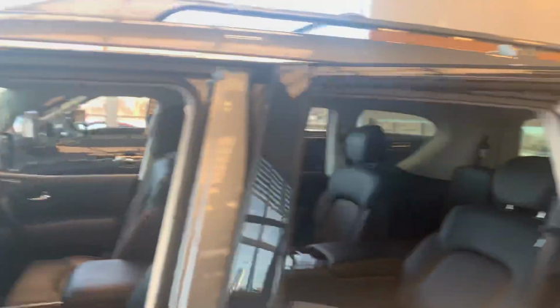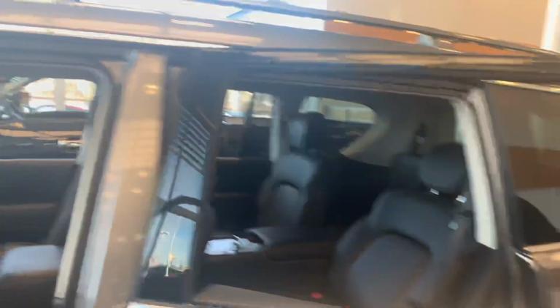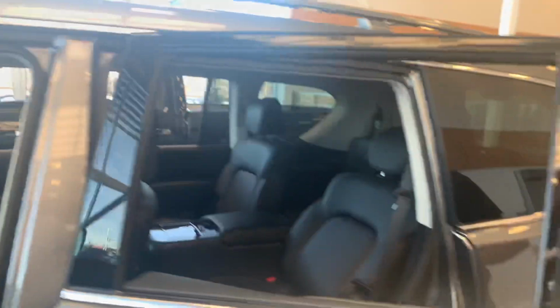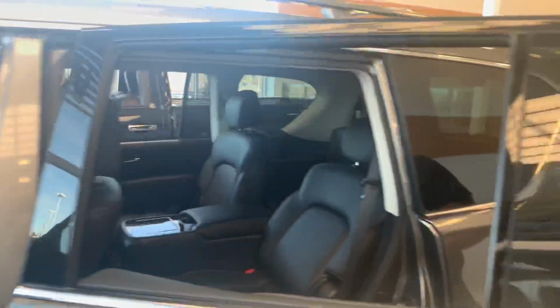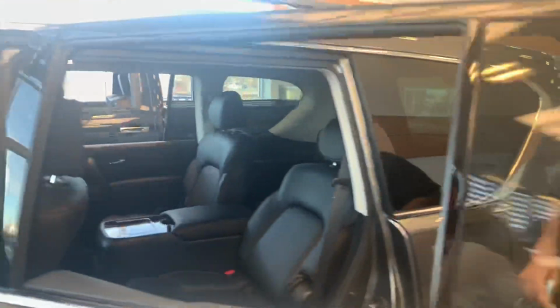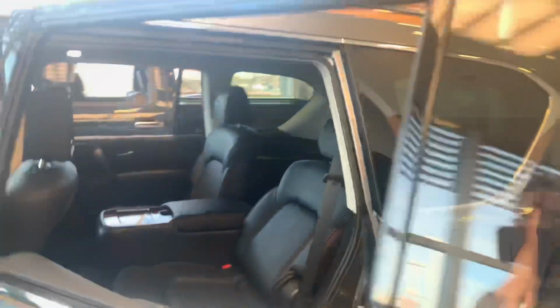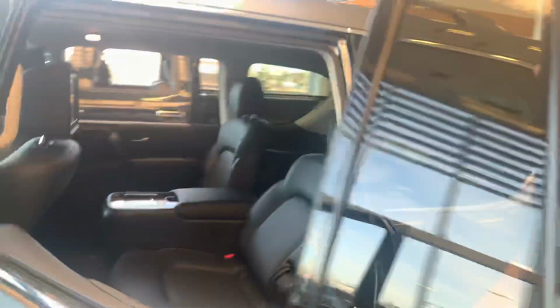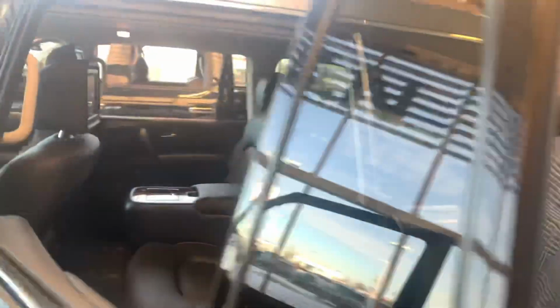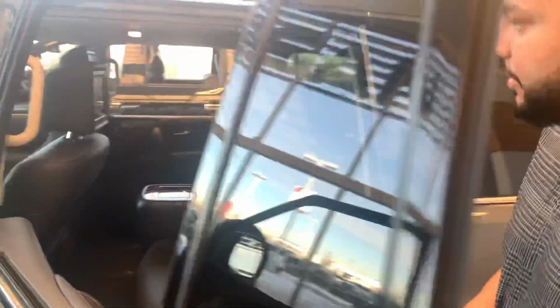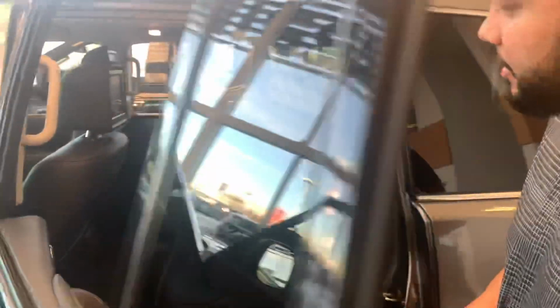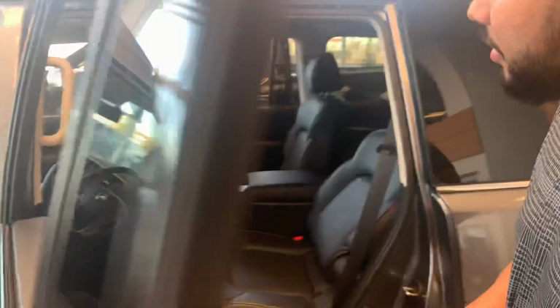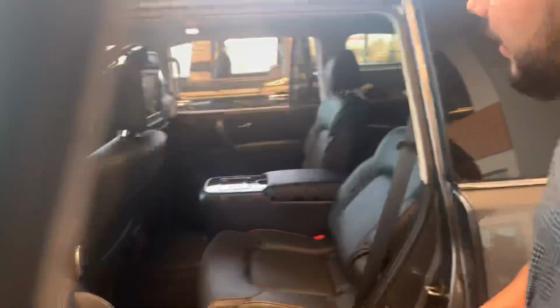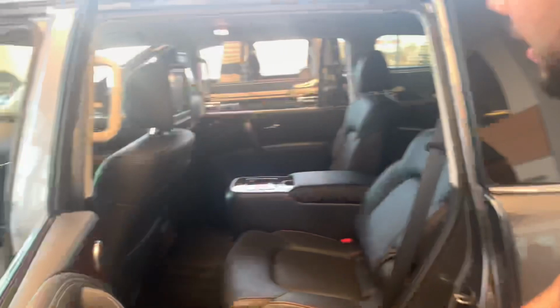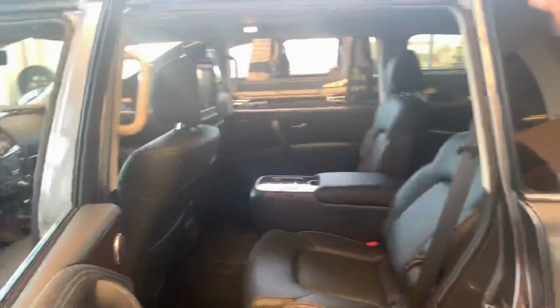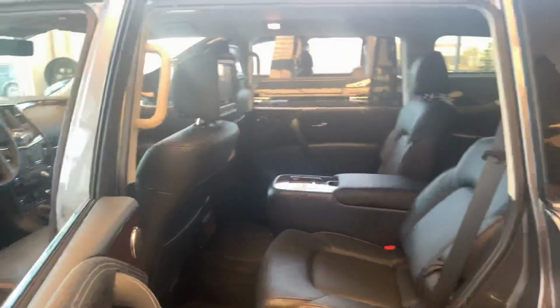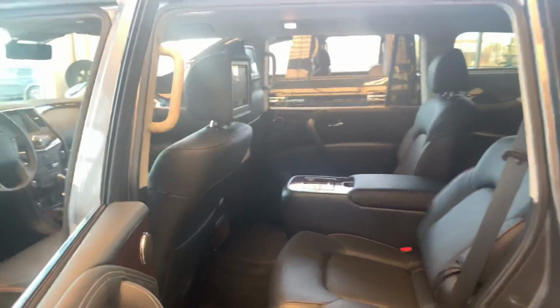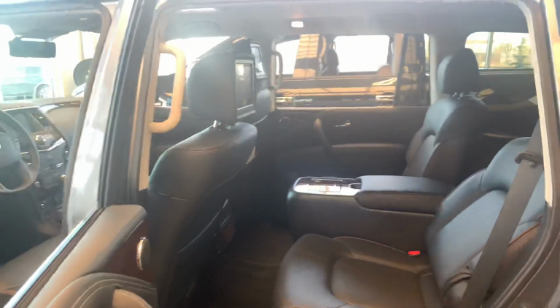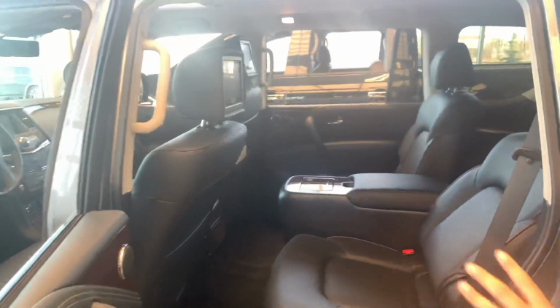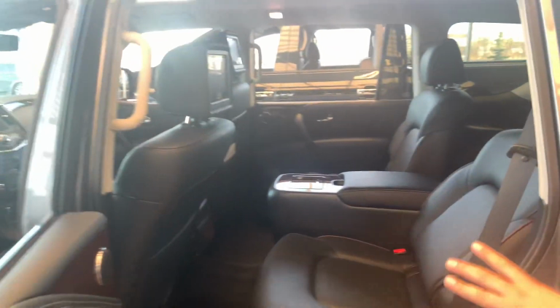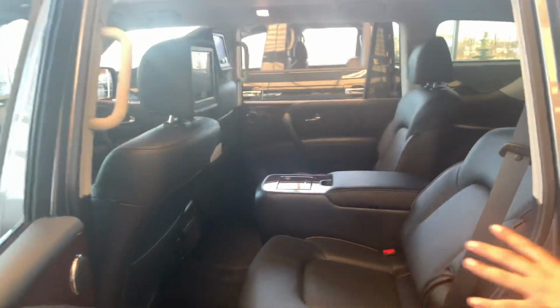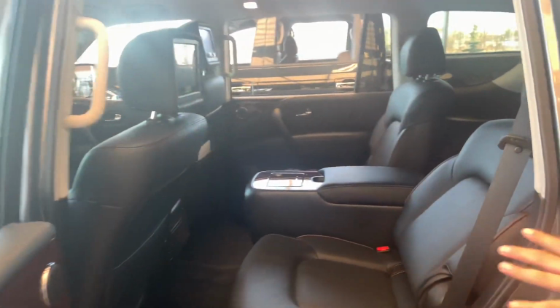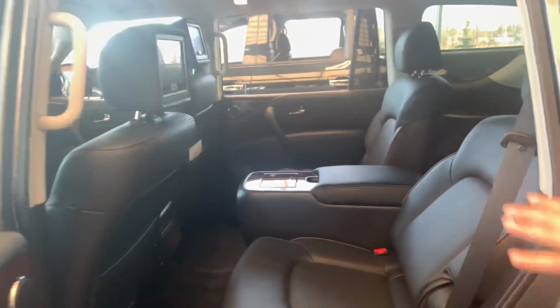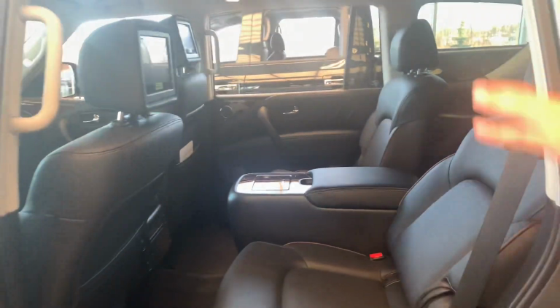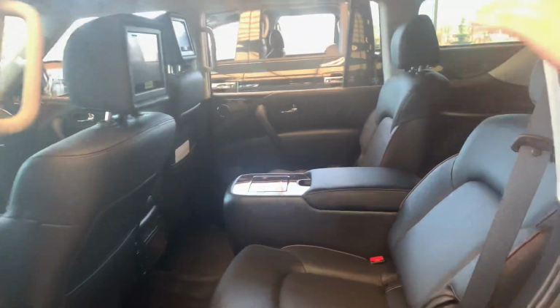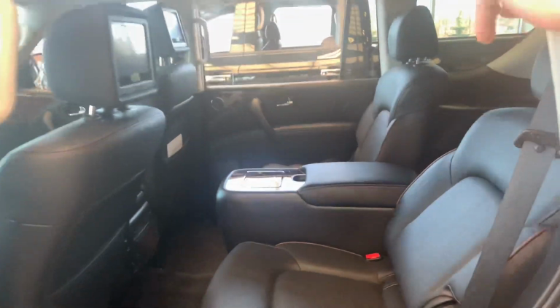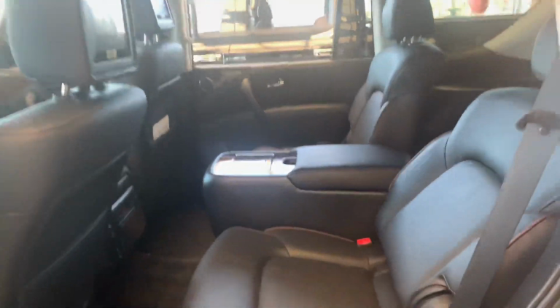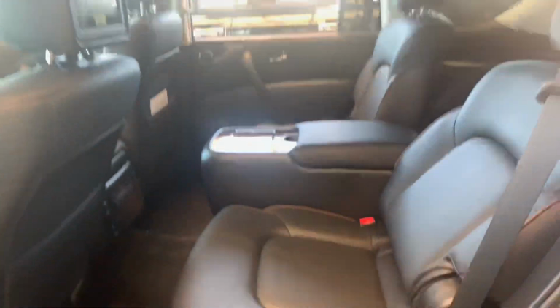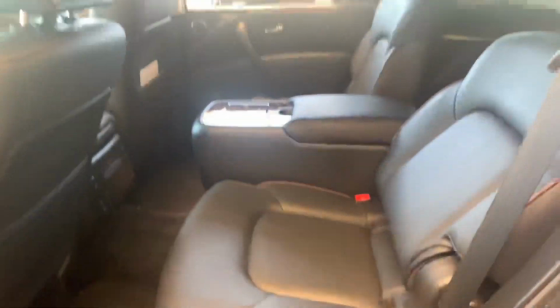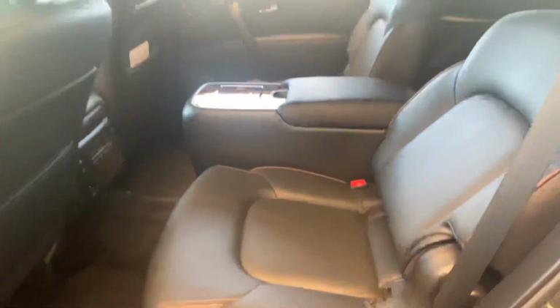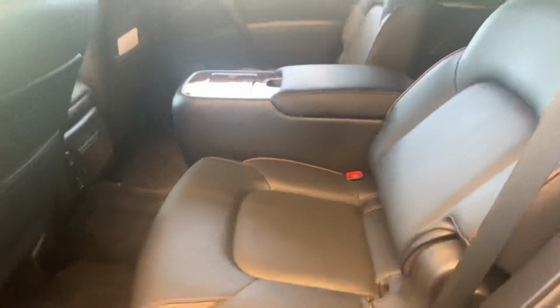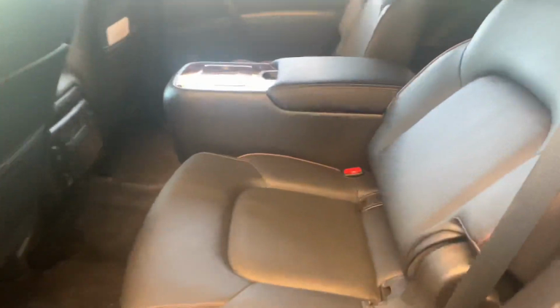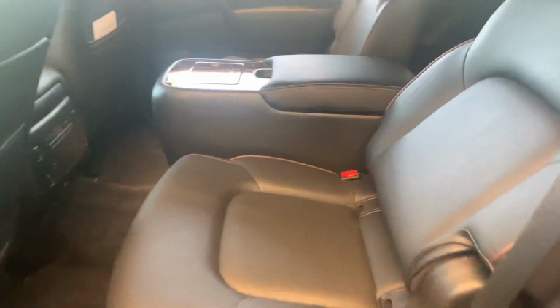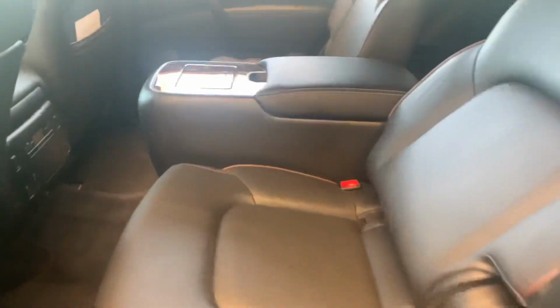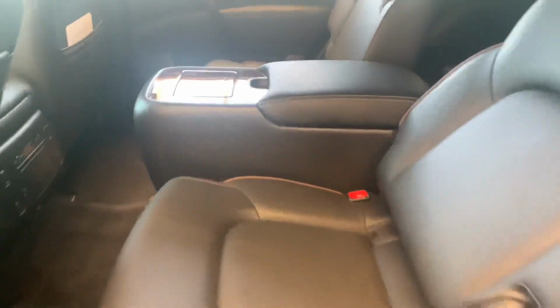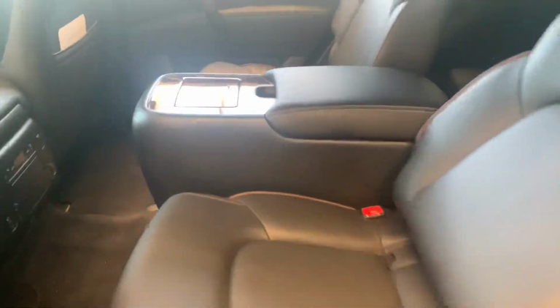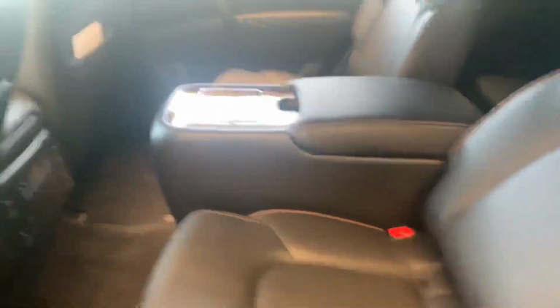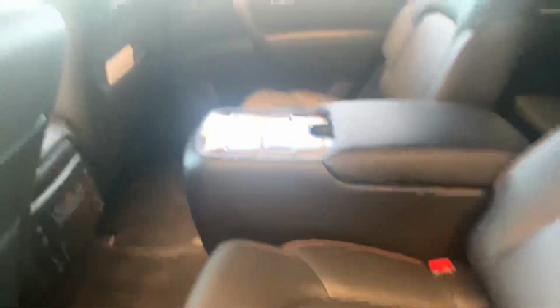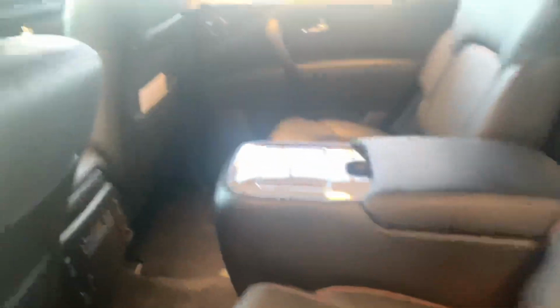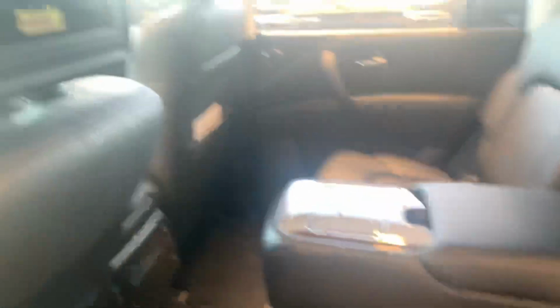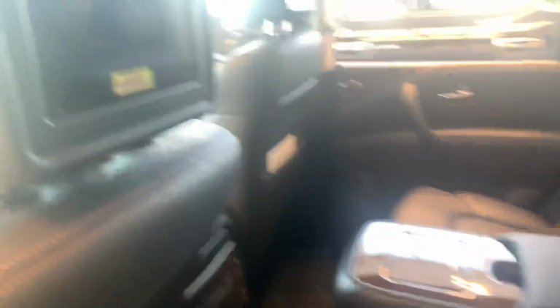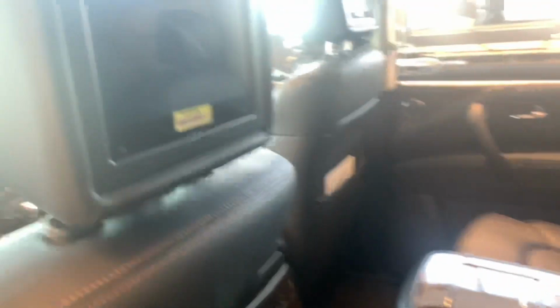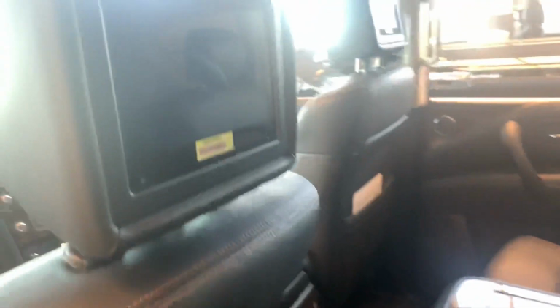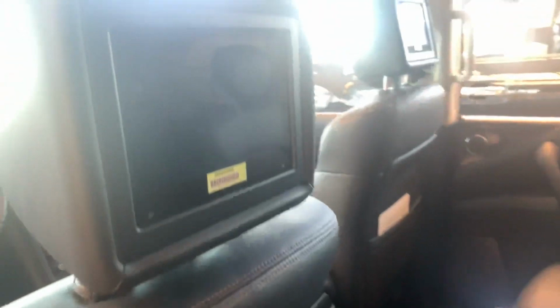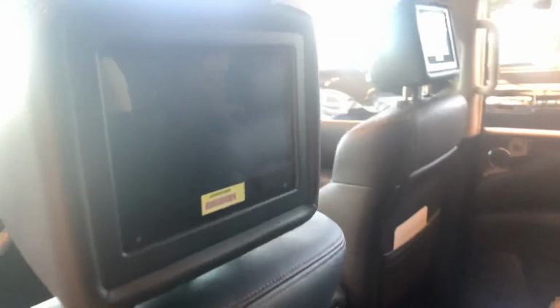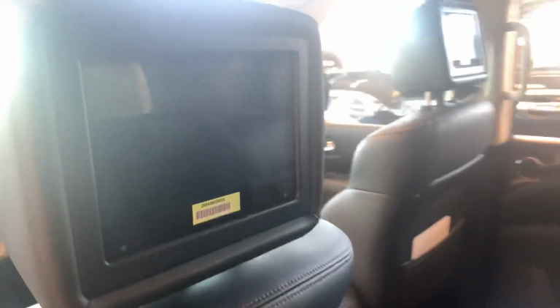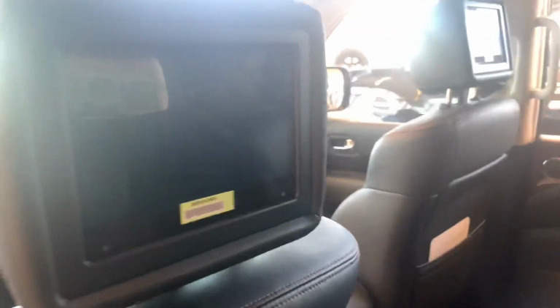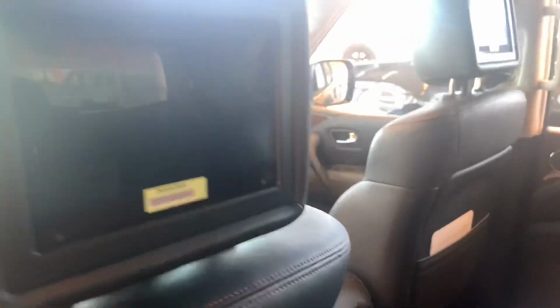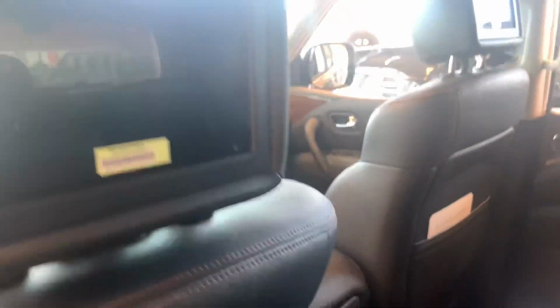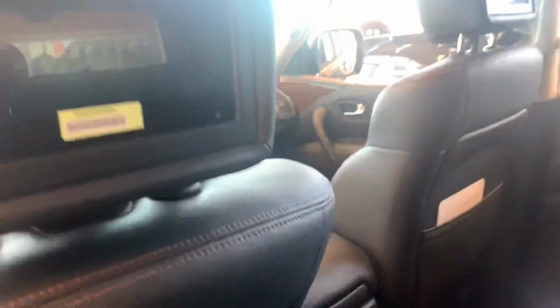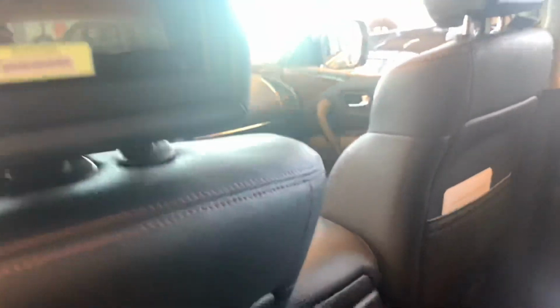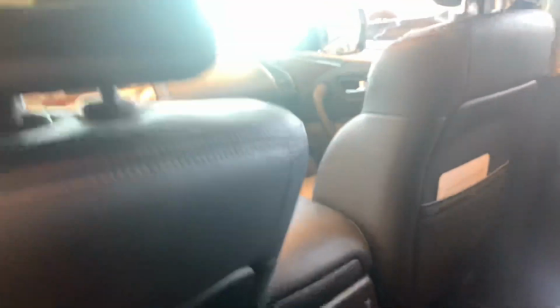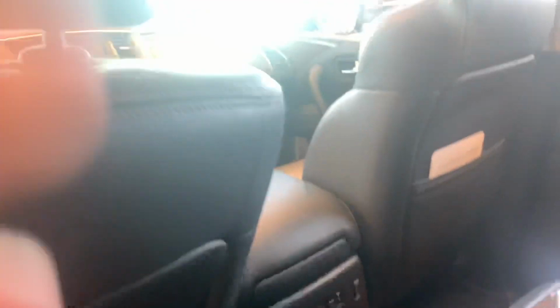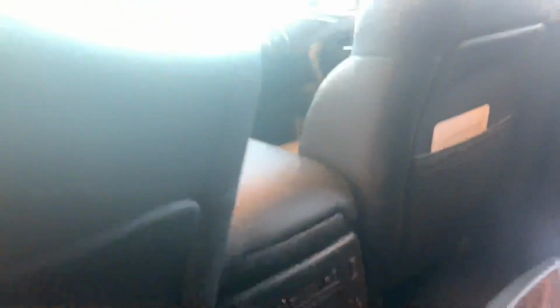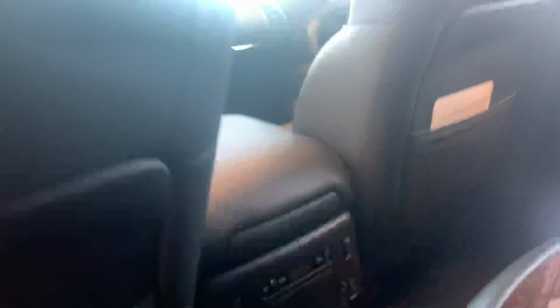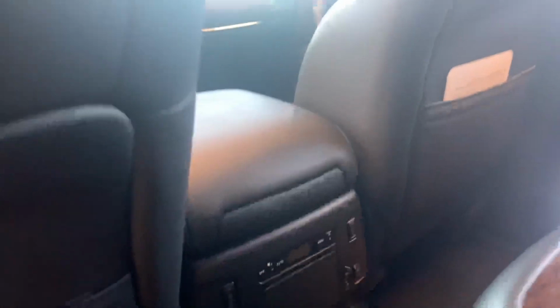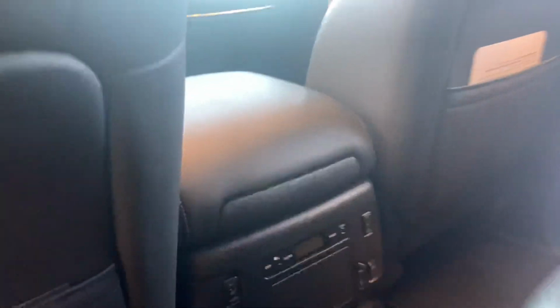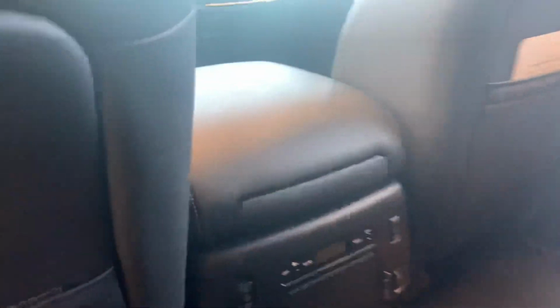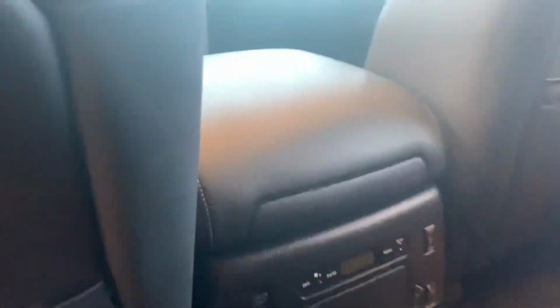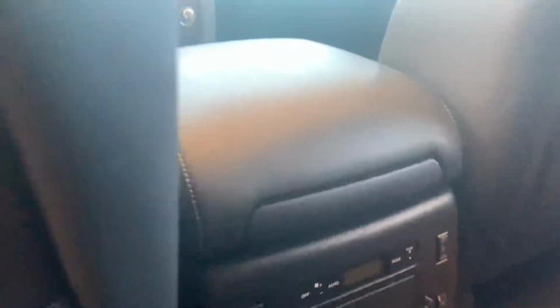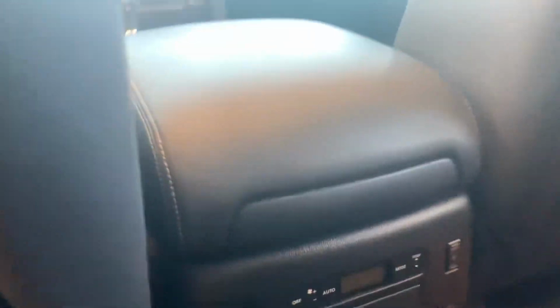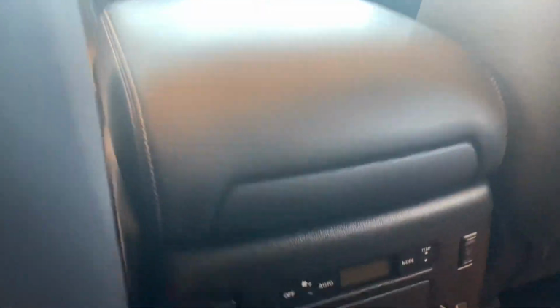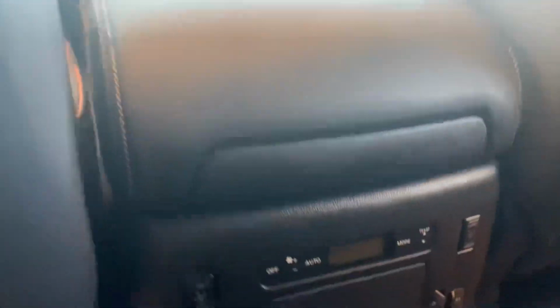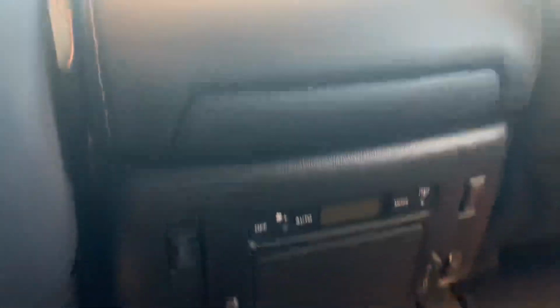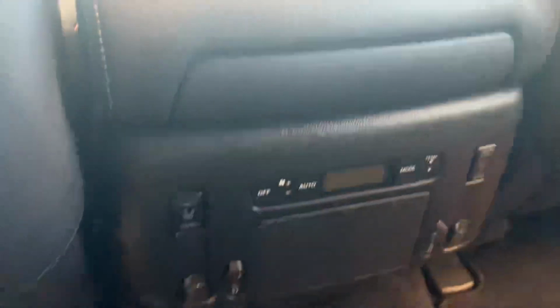In the back here you're going to have tons of room, even with the DVD monitors in the back. Heated seats in the back here as well, so all your passengers are comfortable.